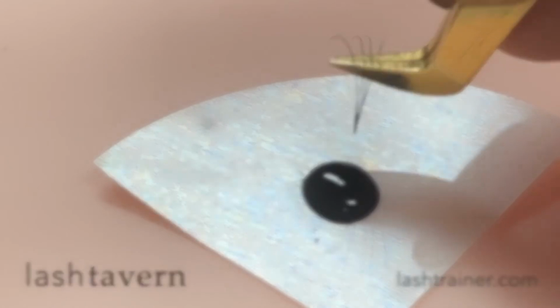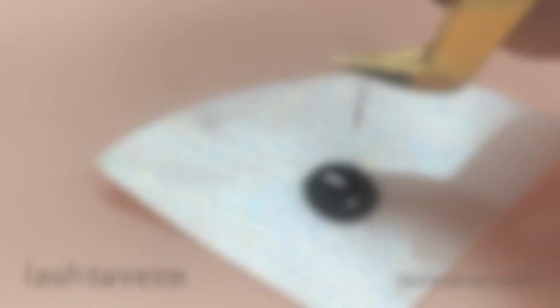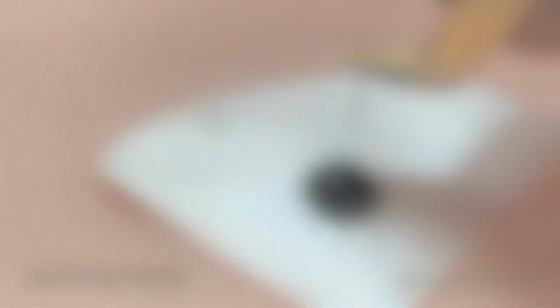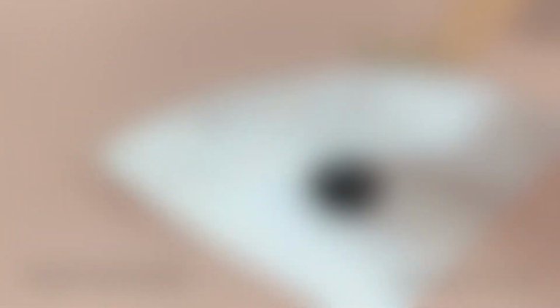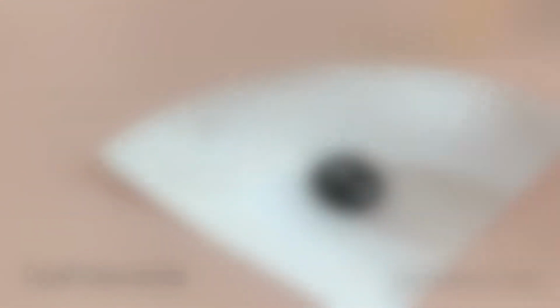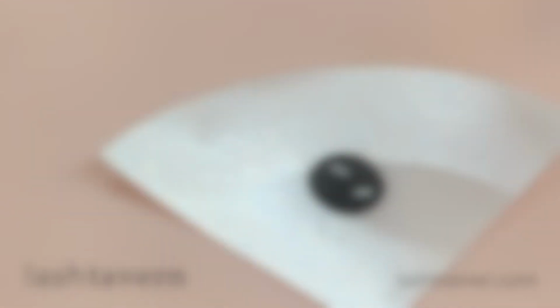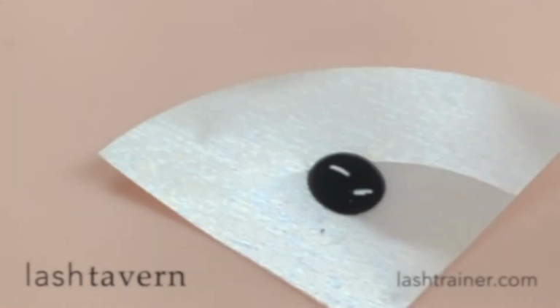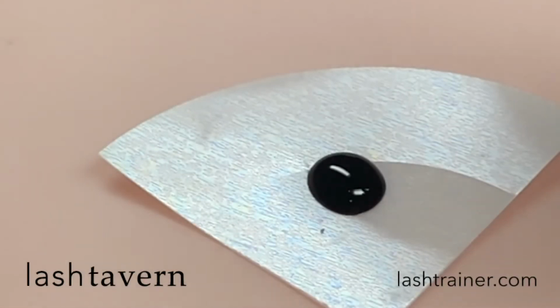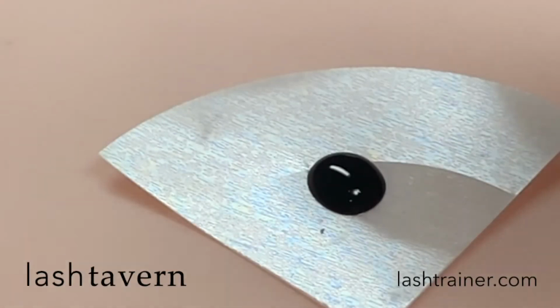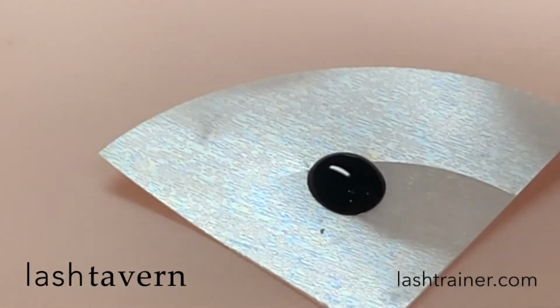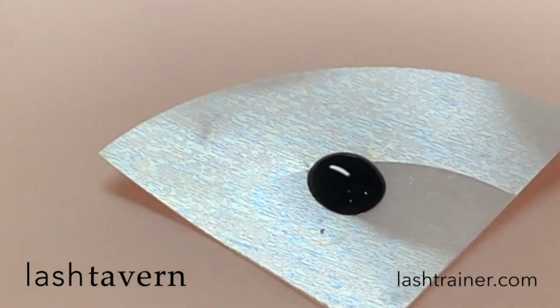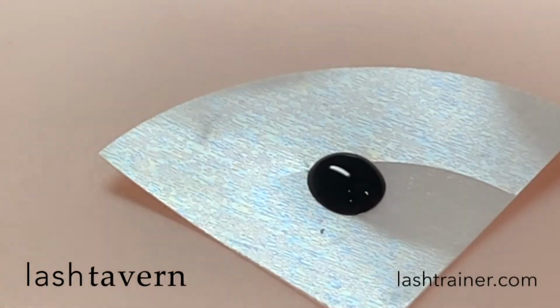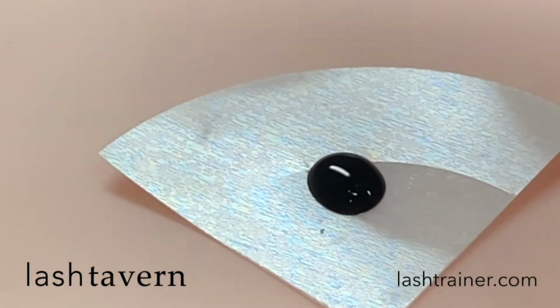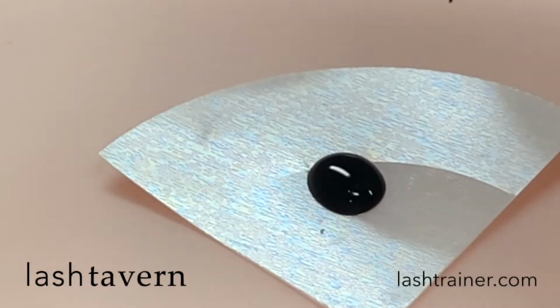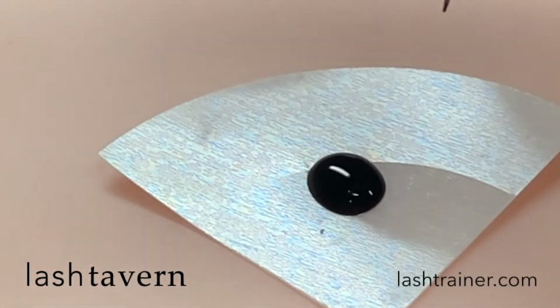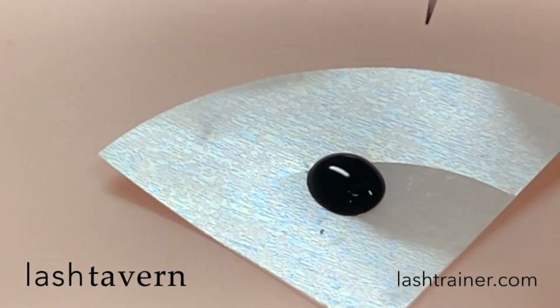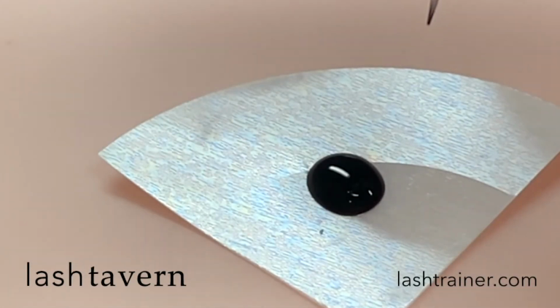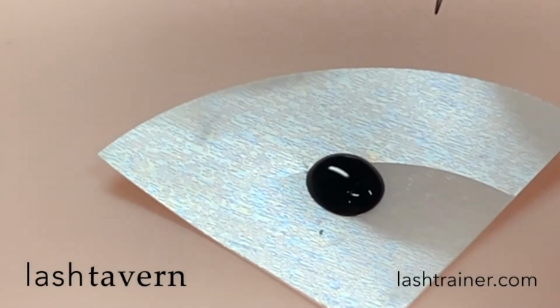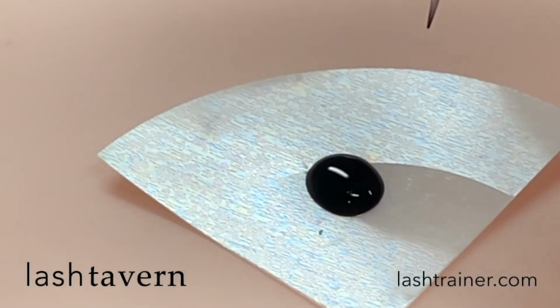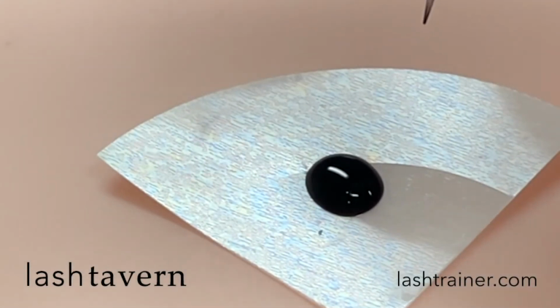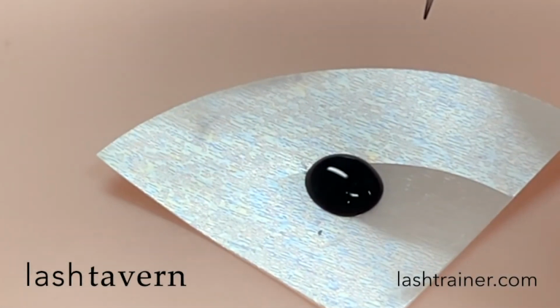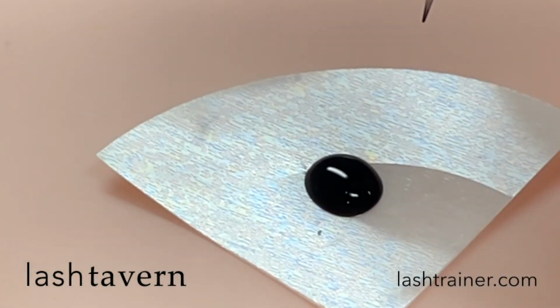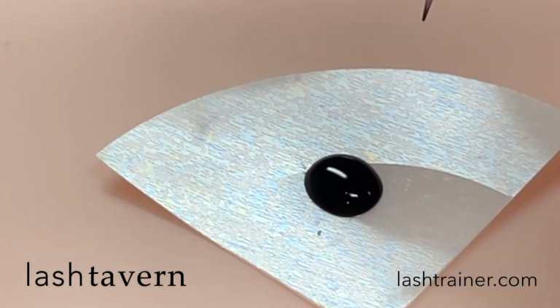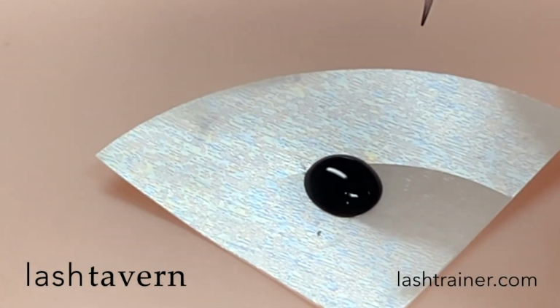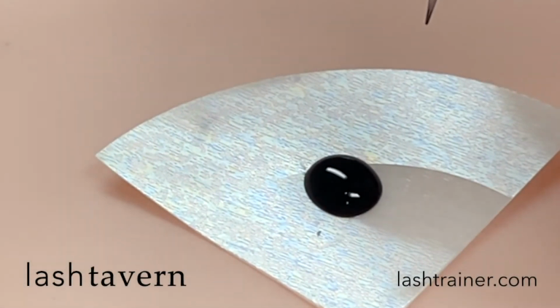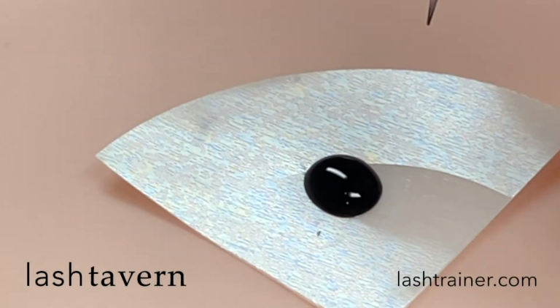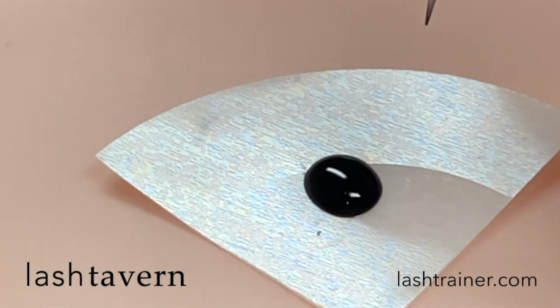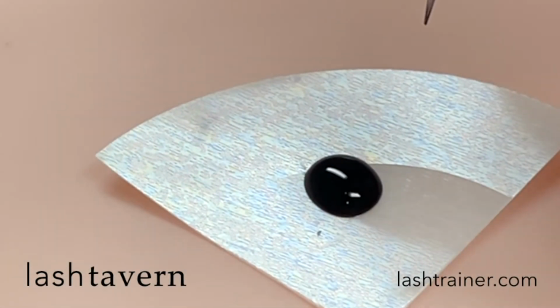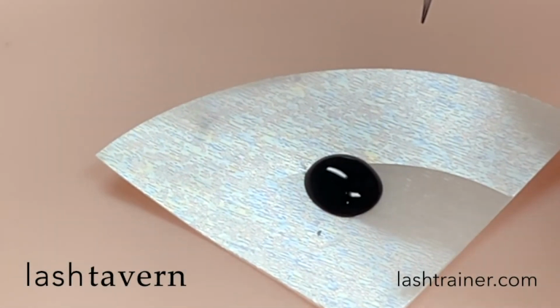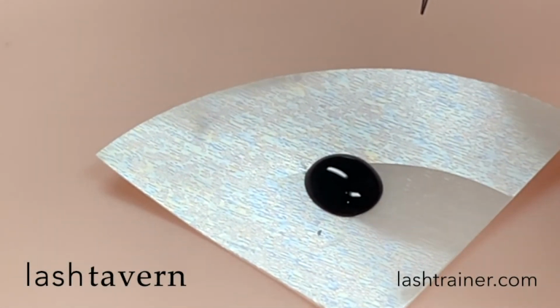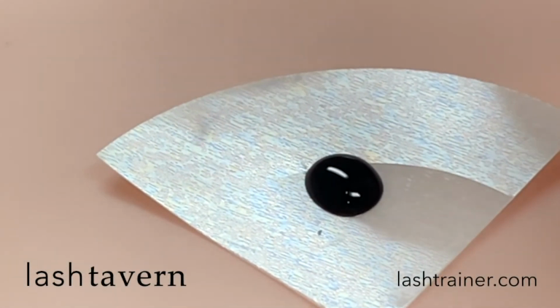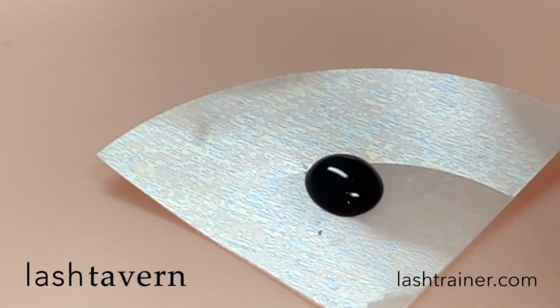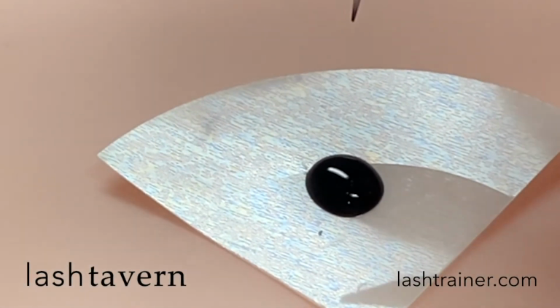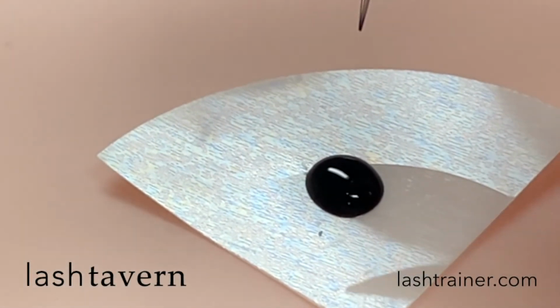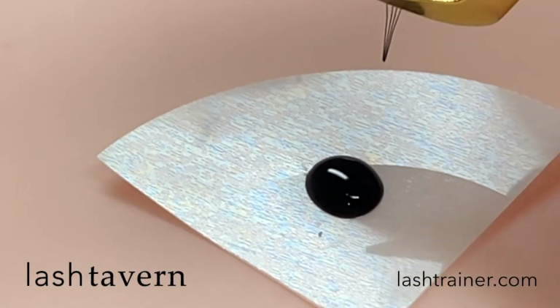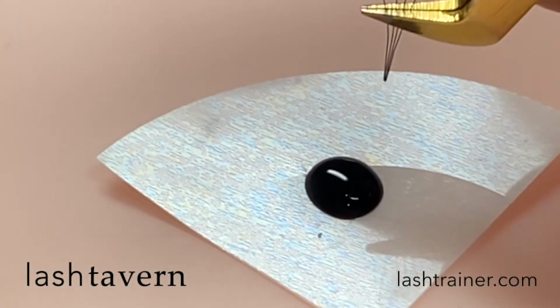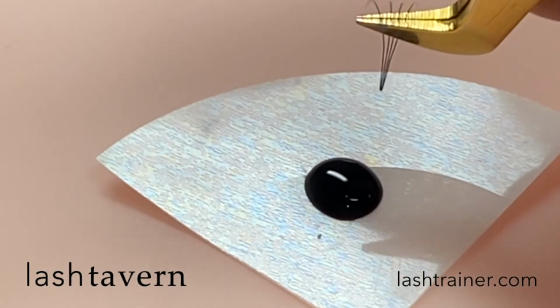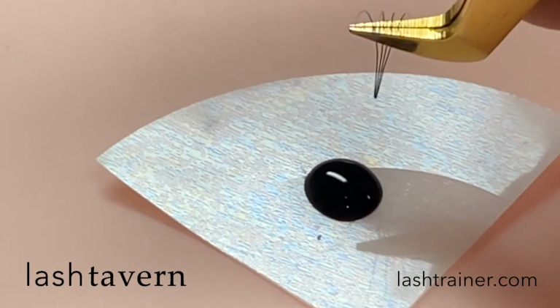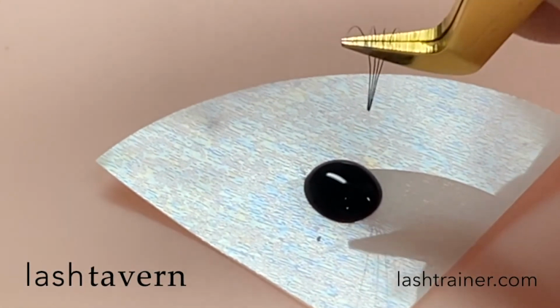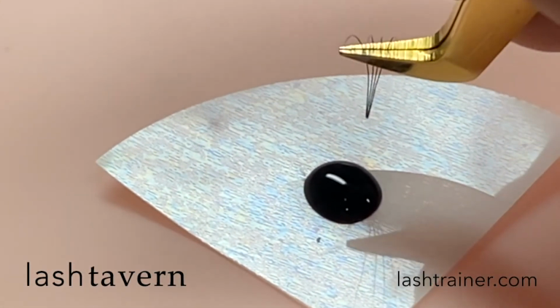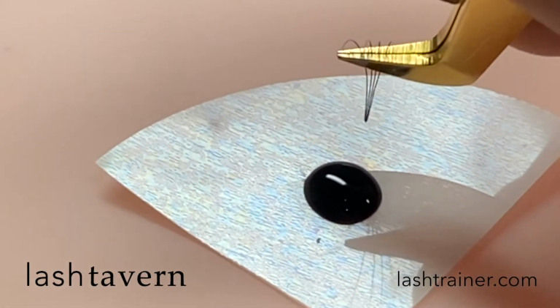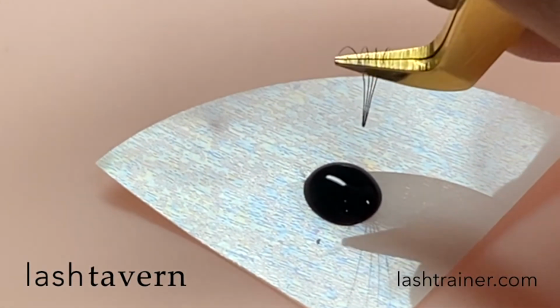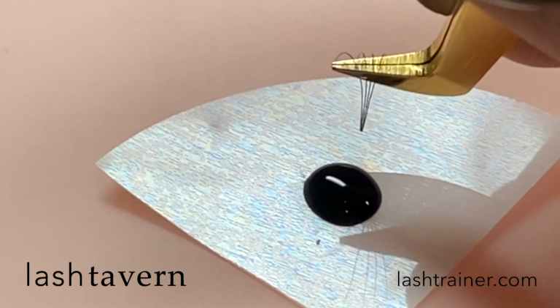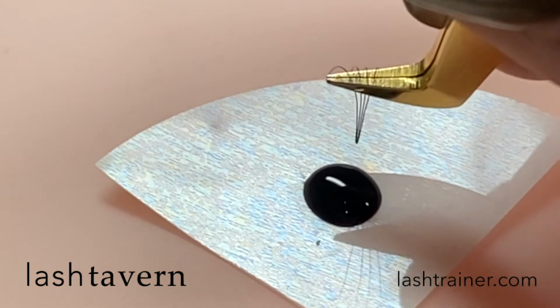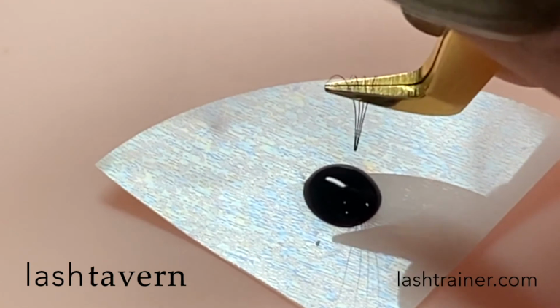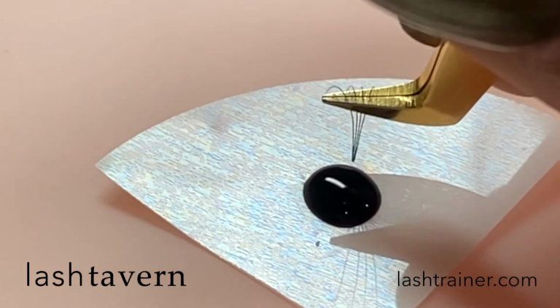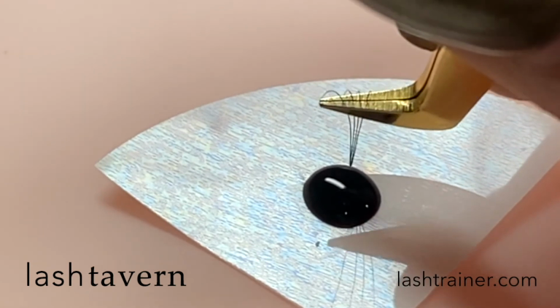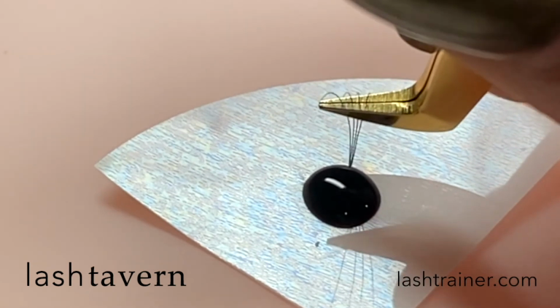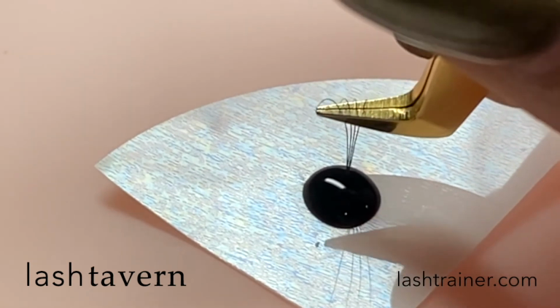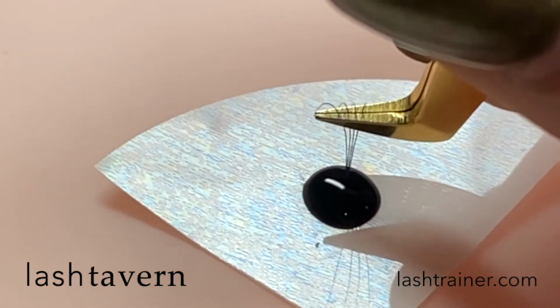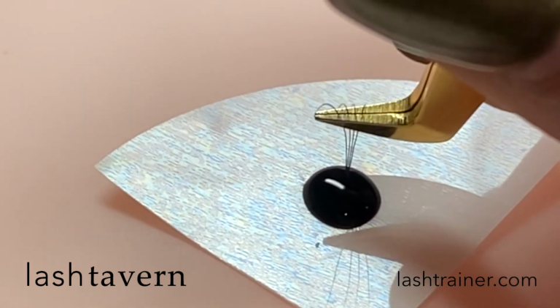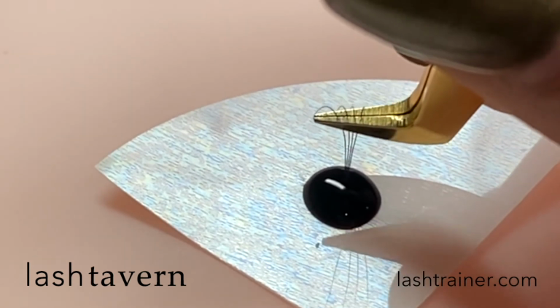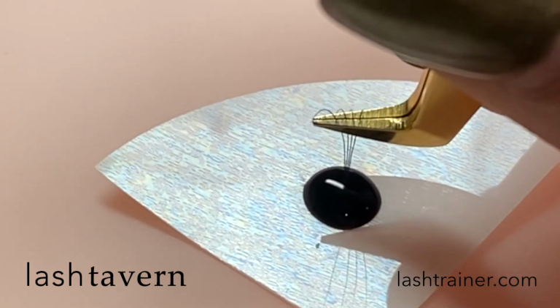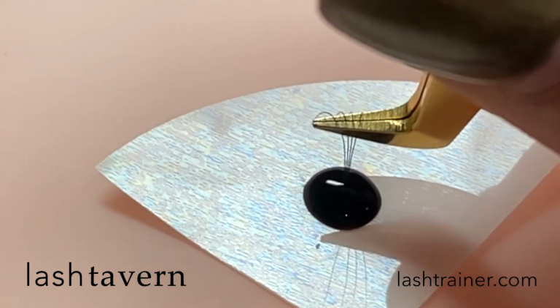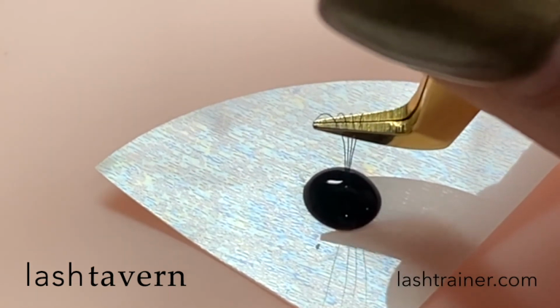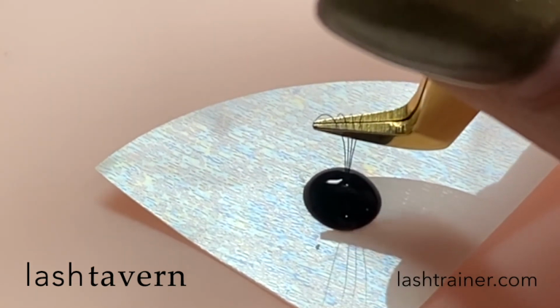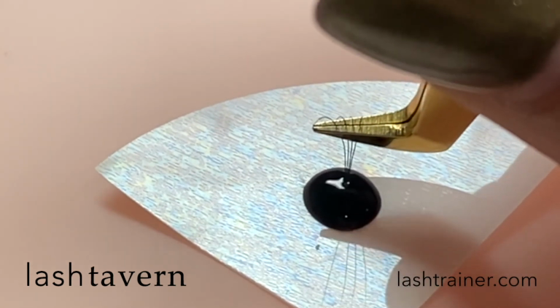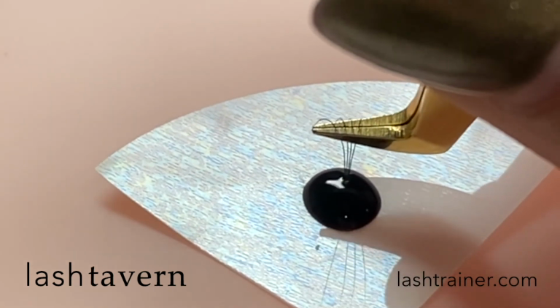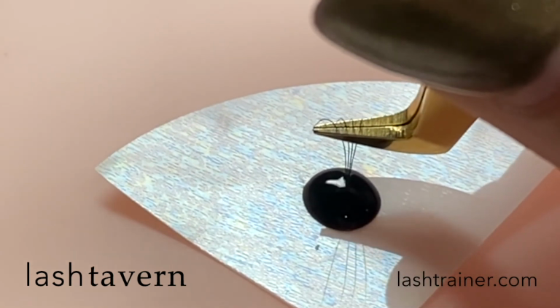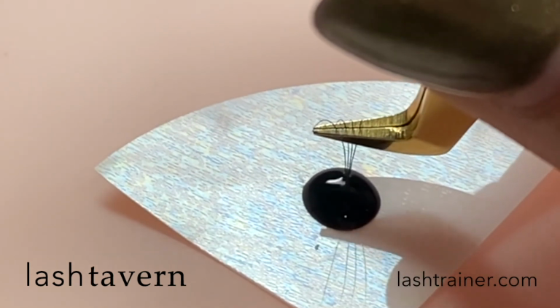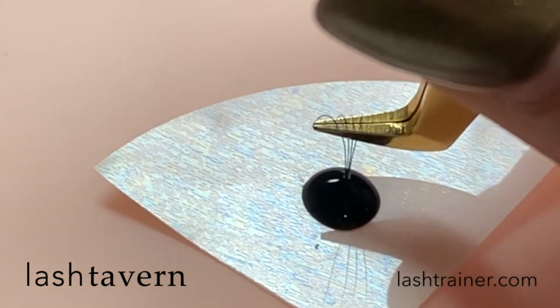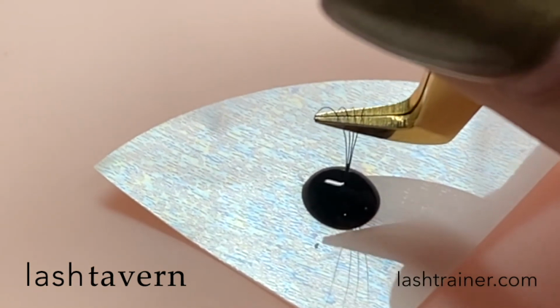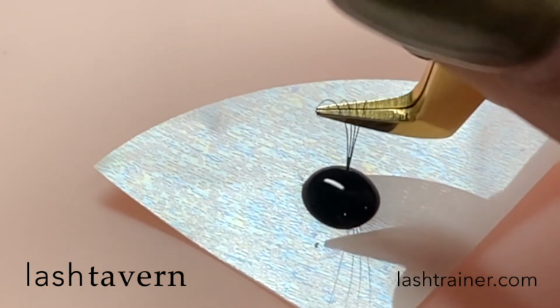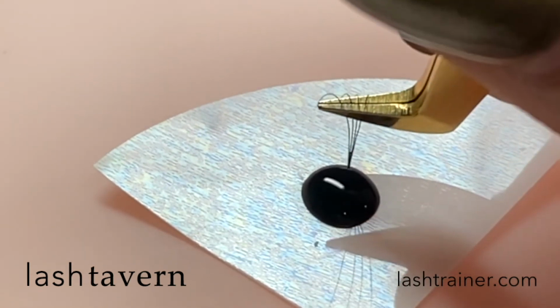Using a bubble of adhesive as opposed to a flat puddle will help keep your adhesive fresh, as well as being able to gauge how deep you are dipping your extensions.